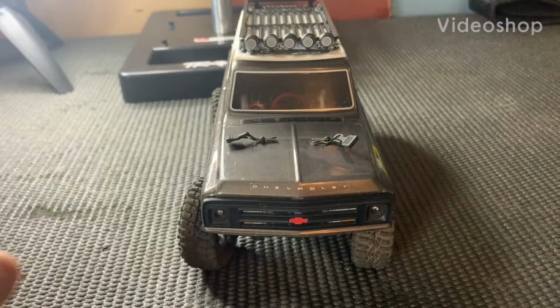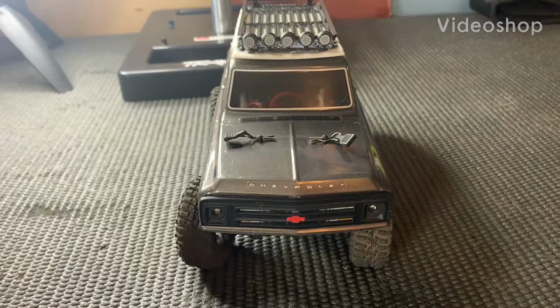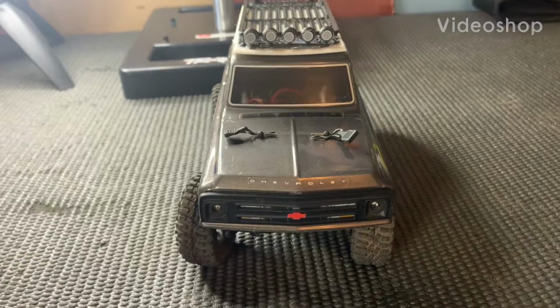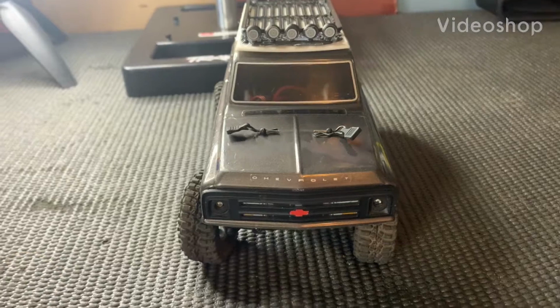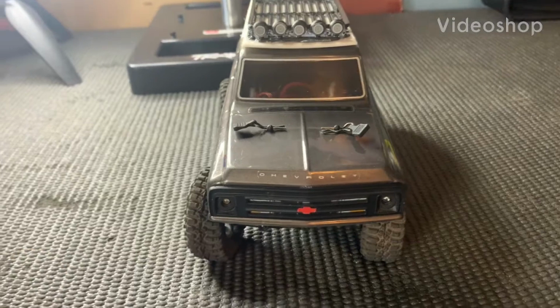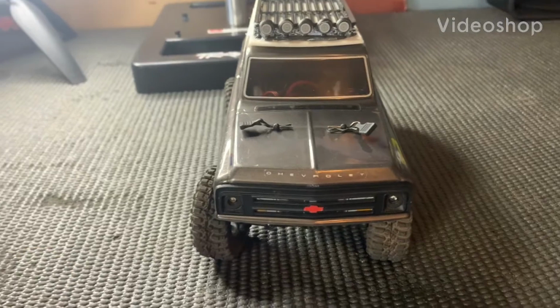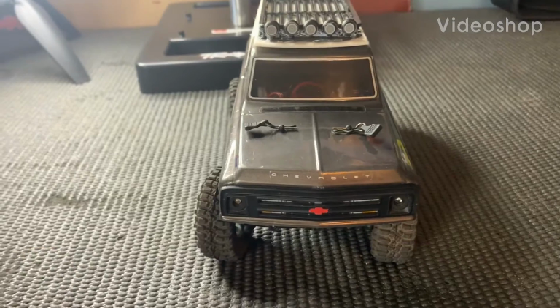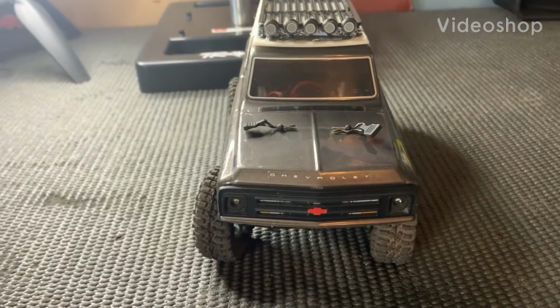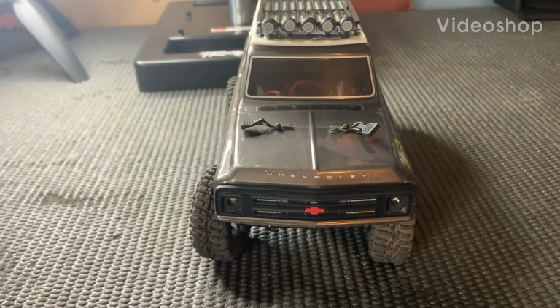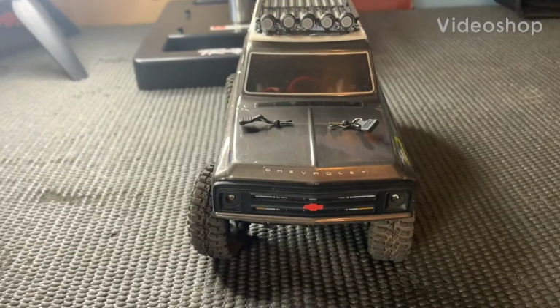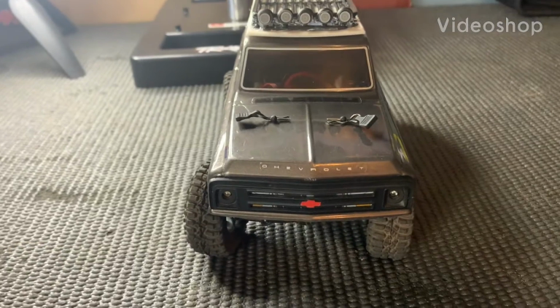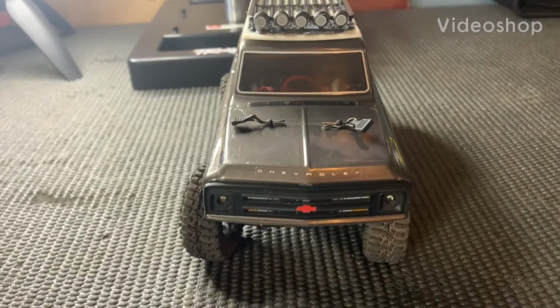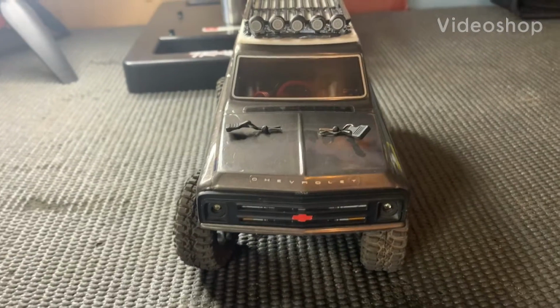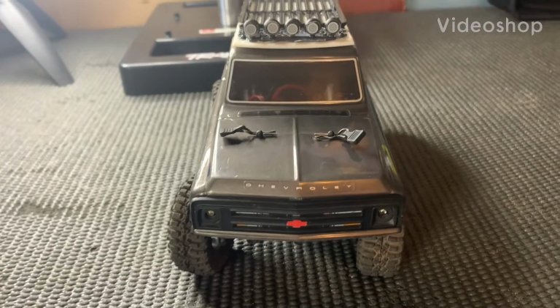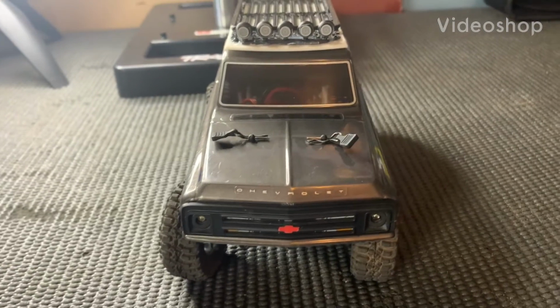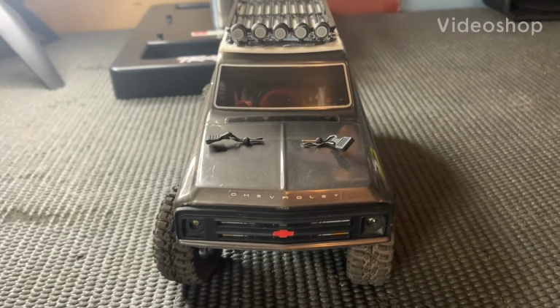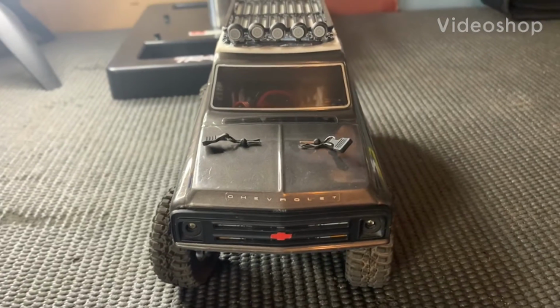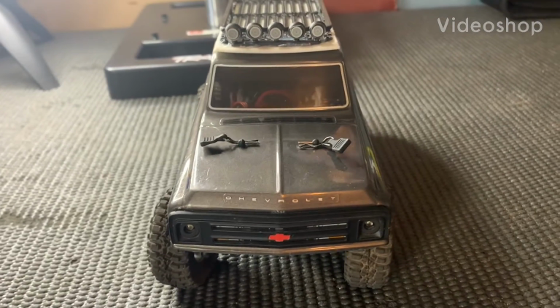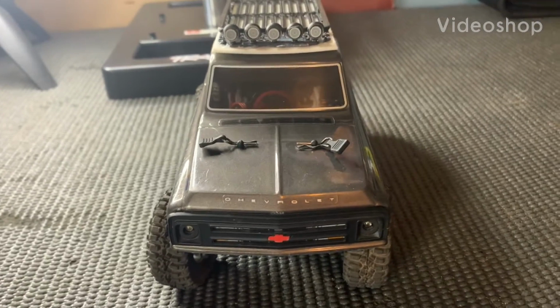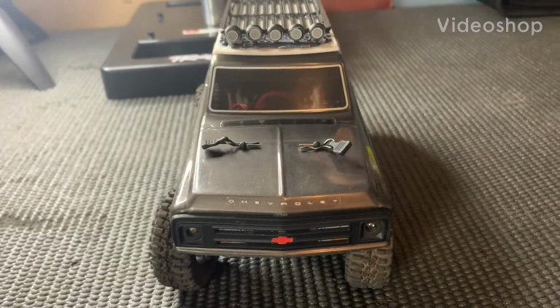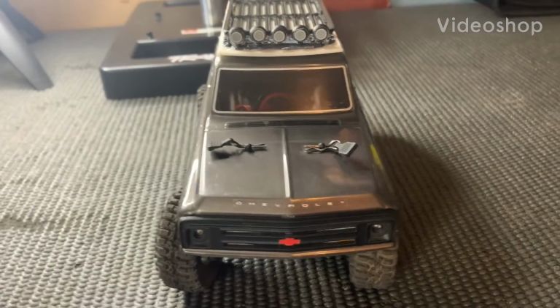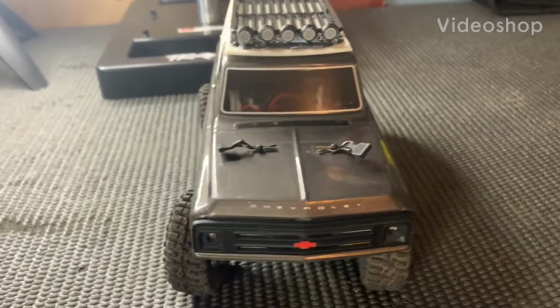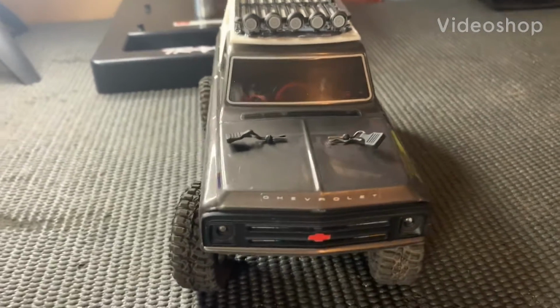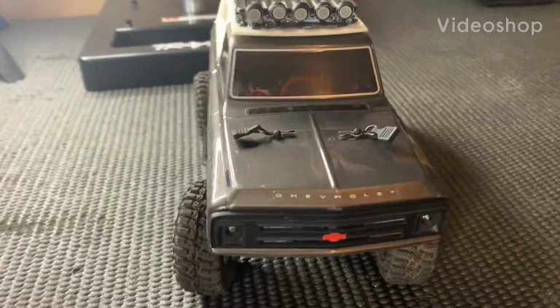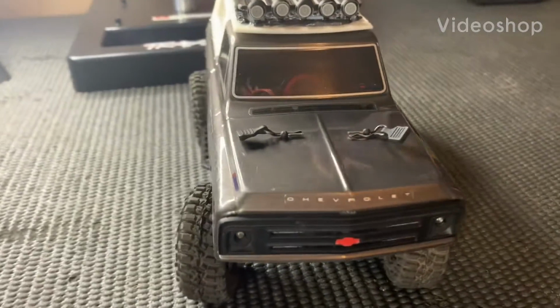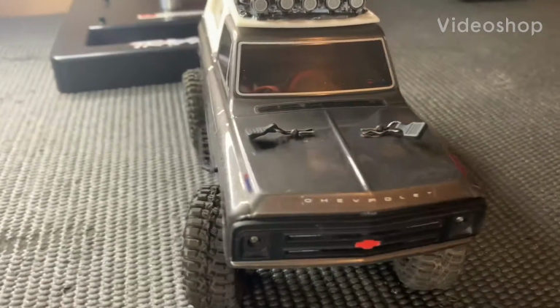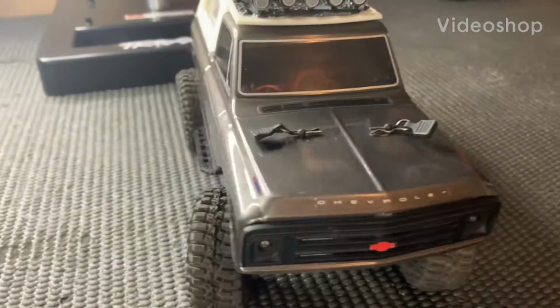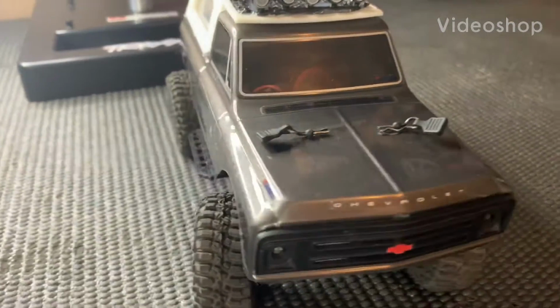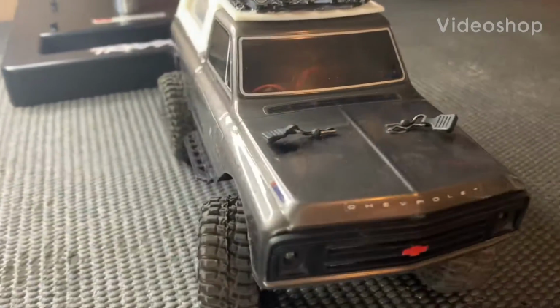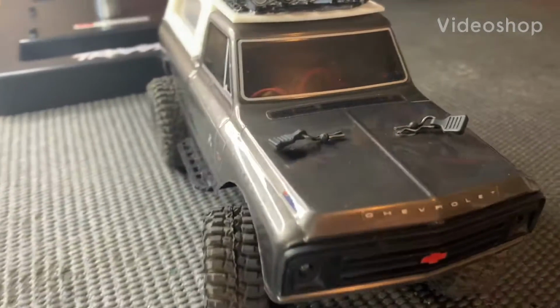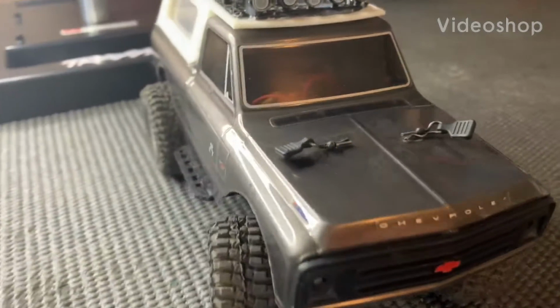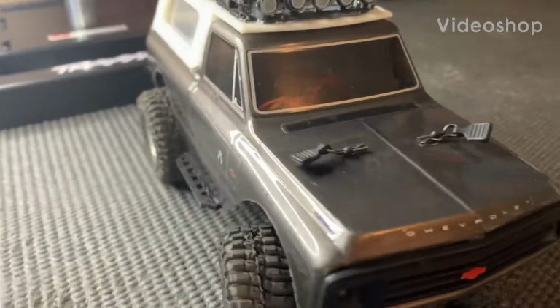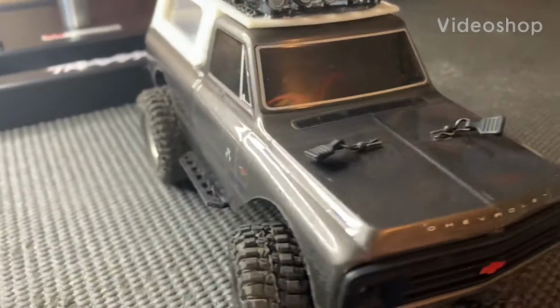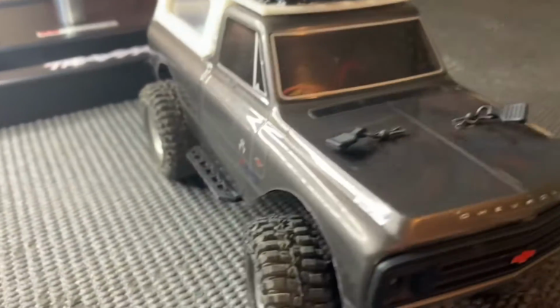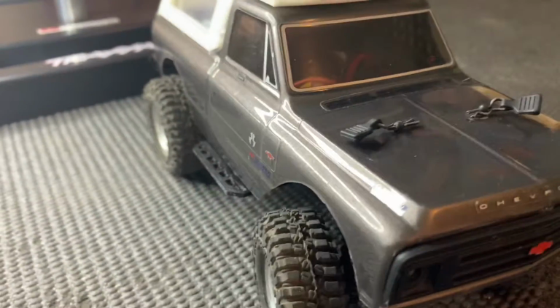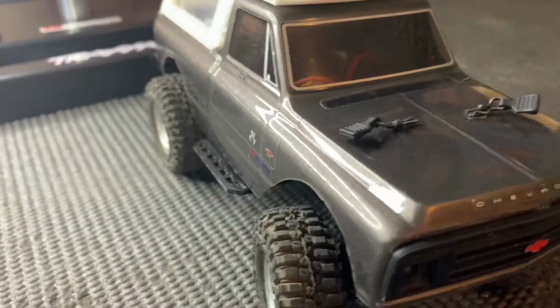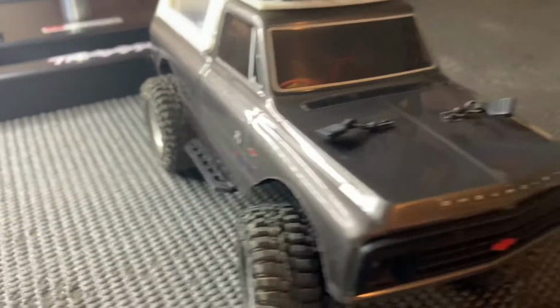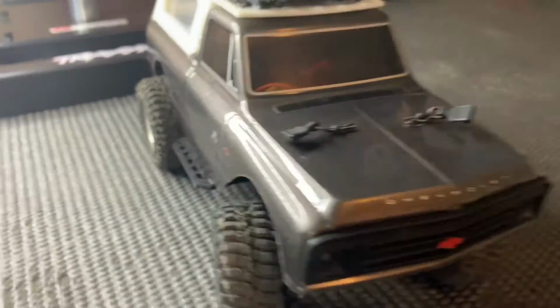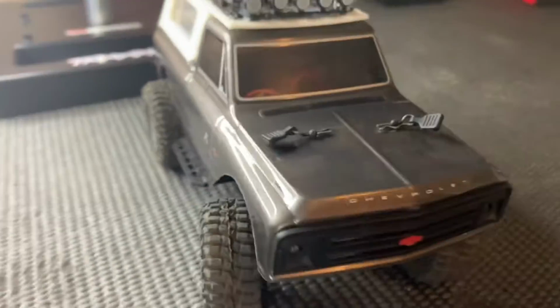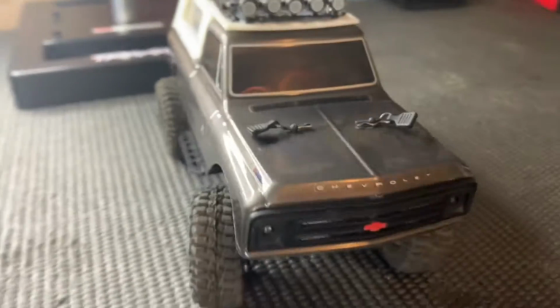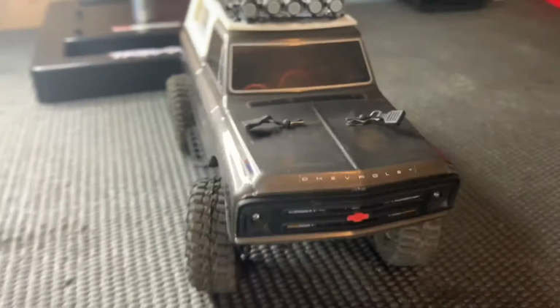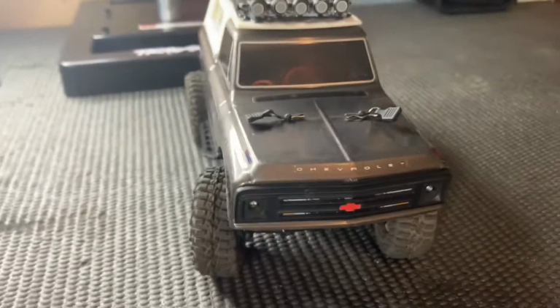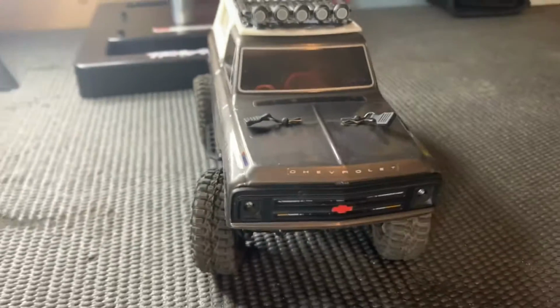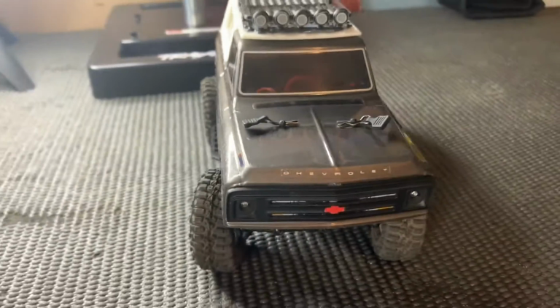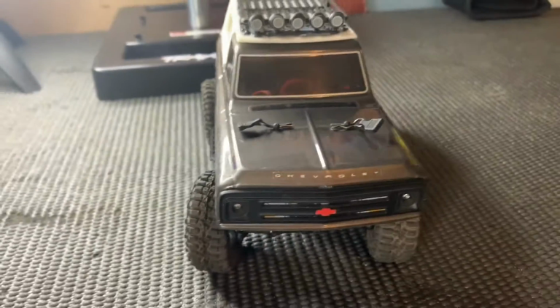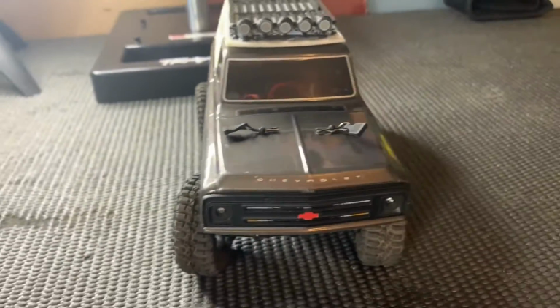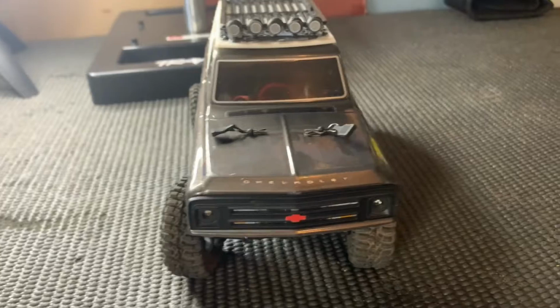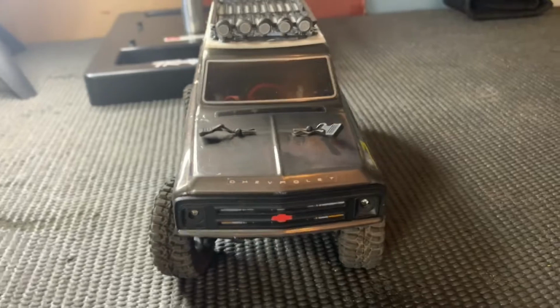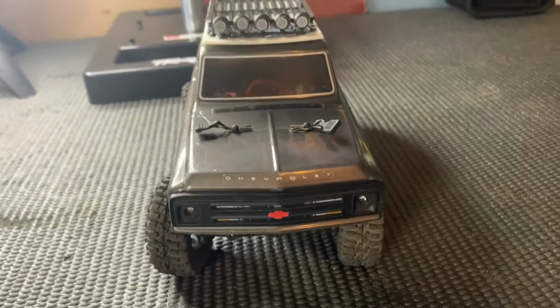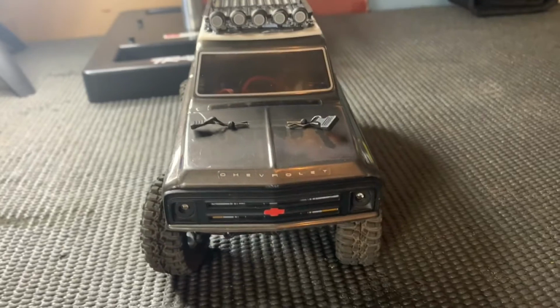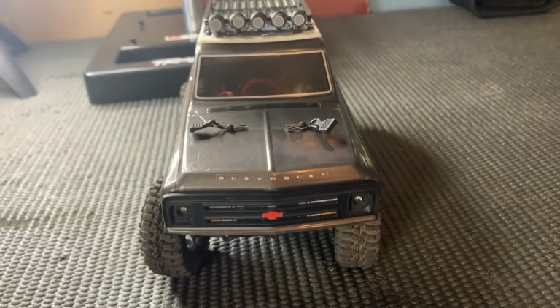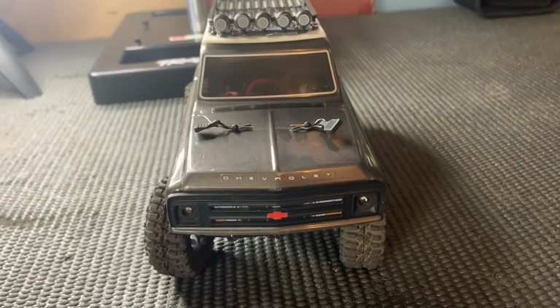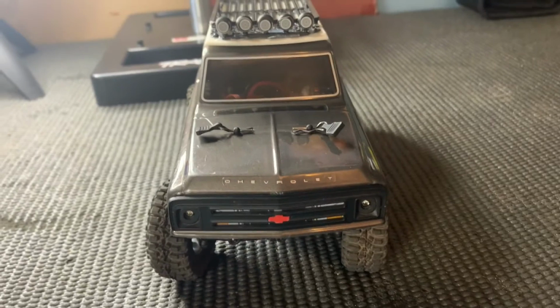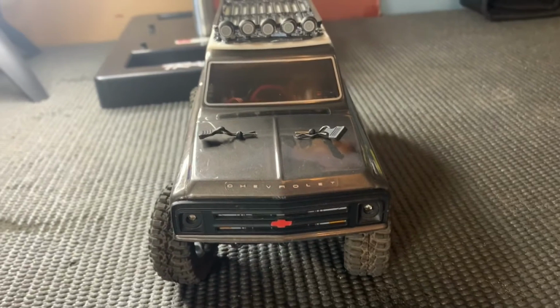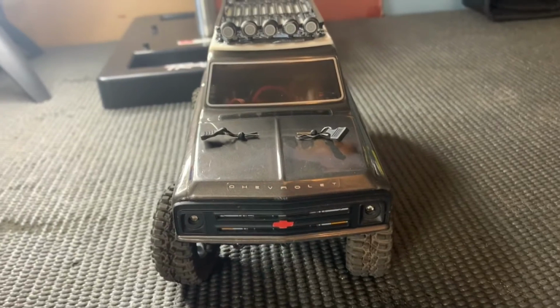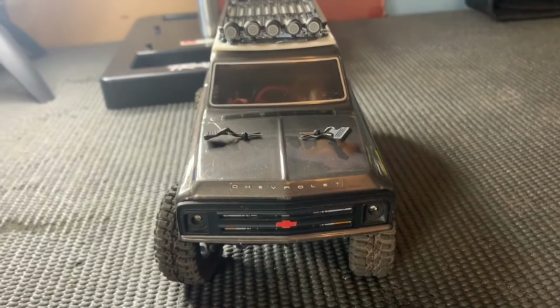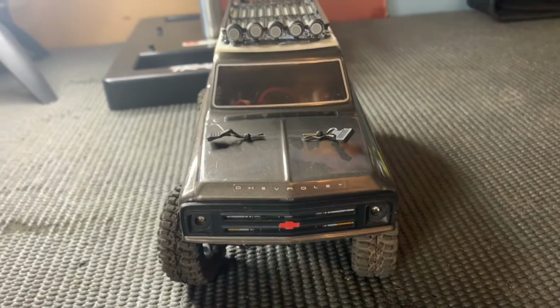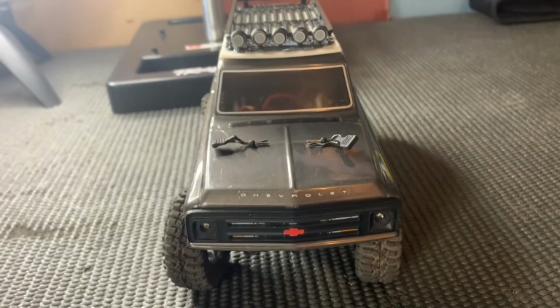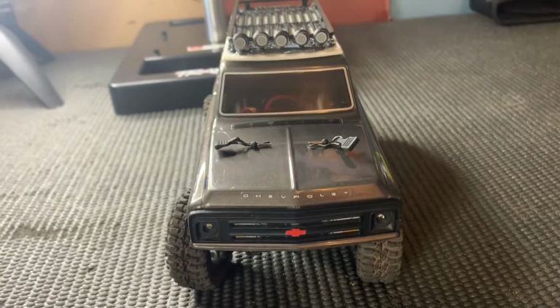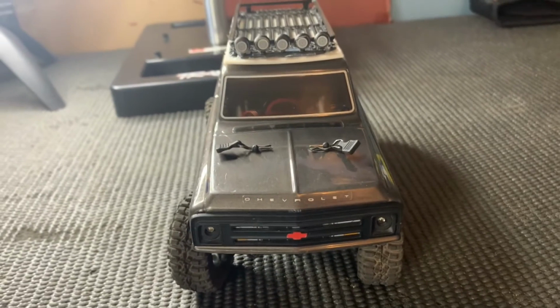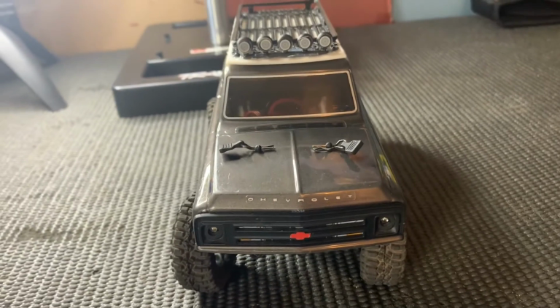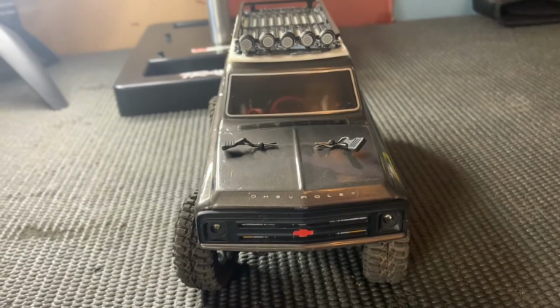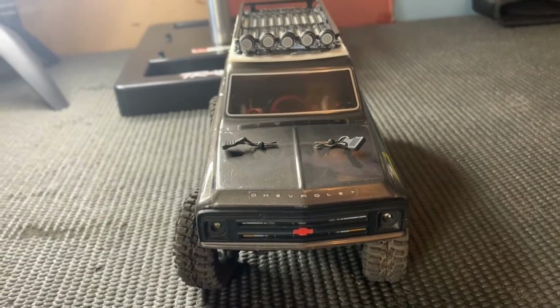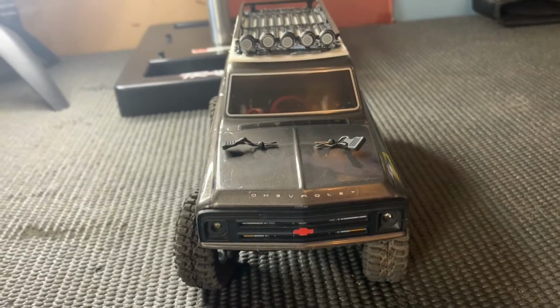Hey guys, so I'm back here with another video, and today I'm just going to be telling you what's been going on with my STX24 Chevy C10.